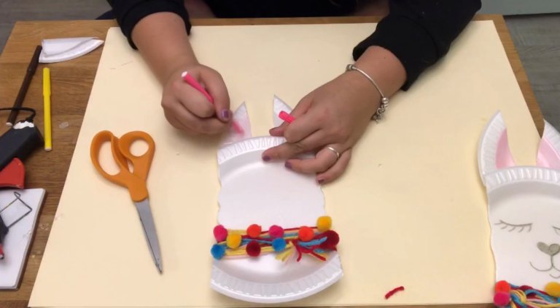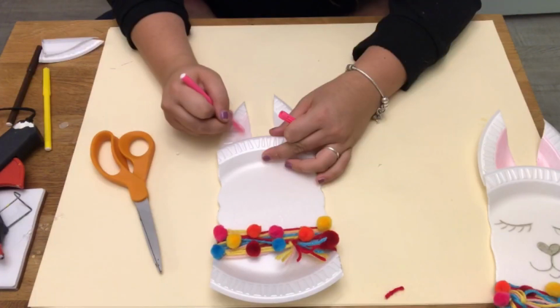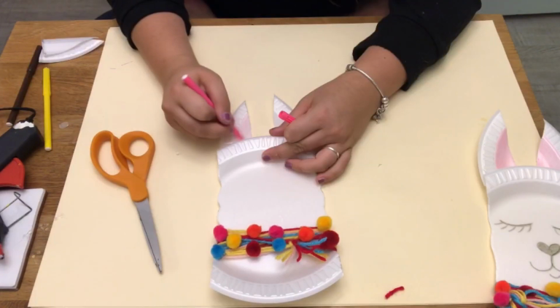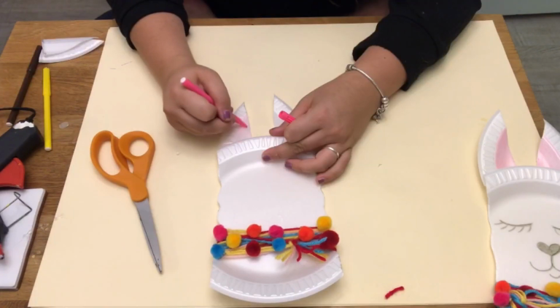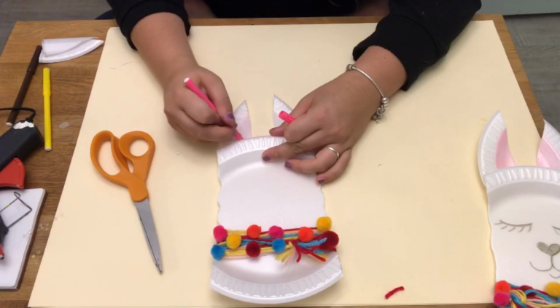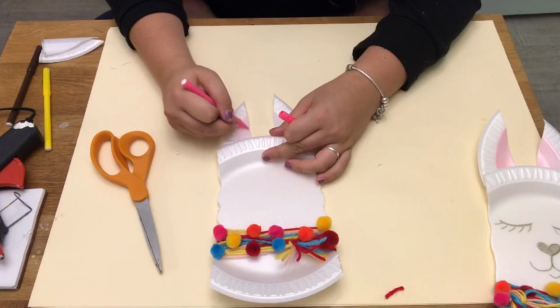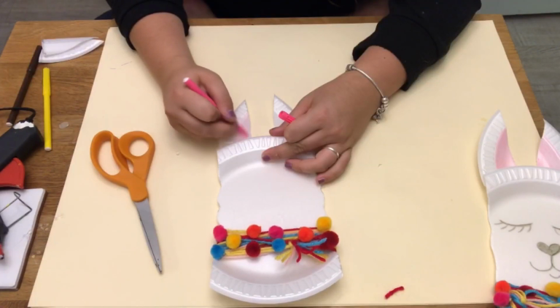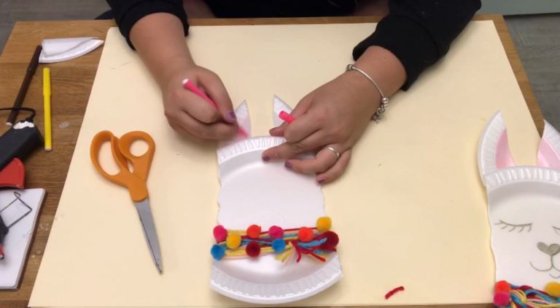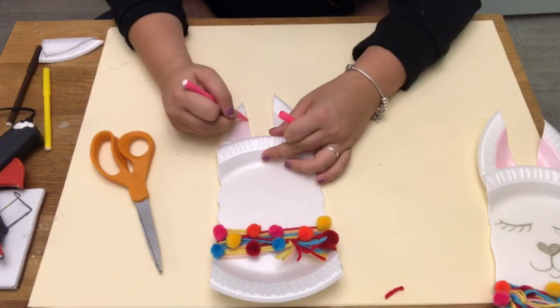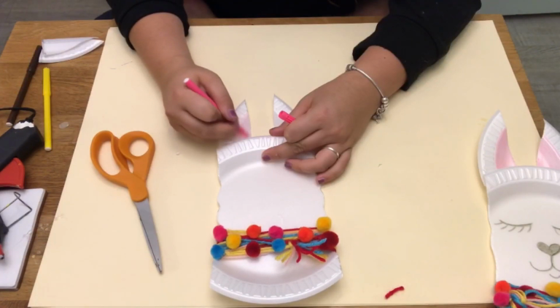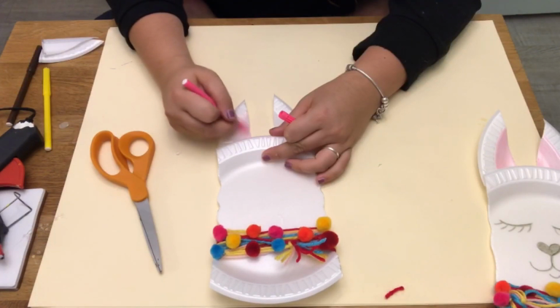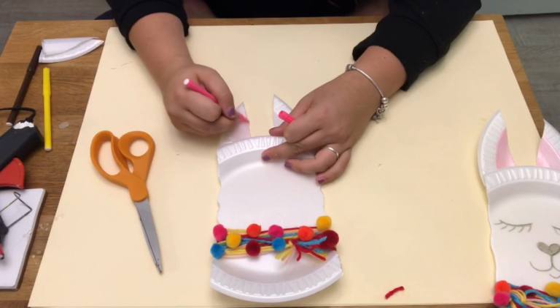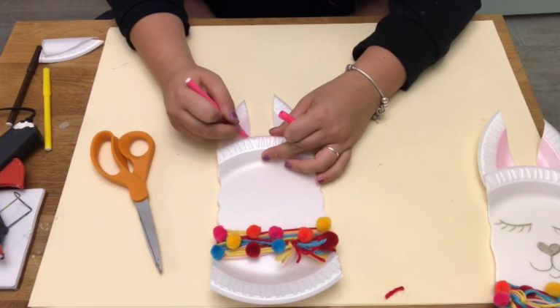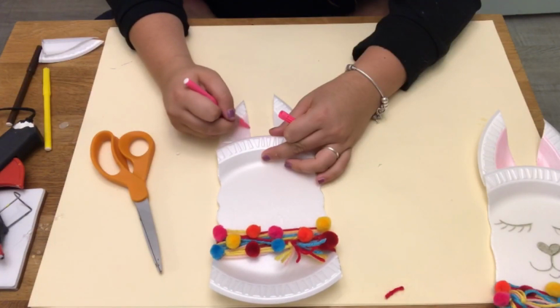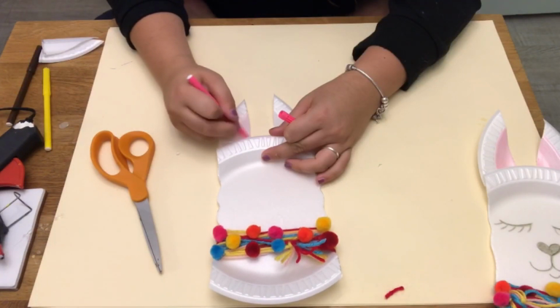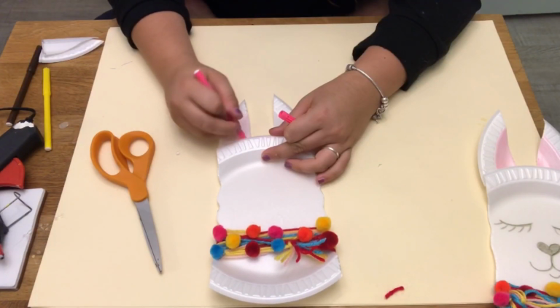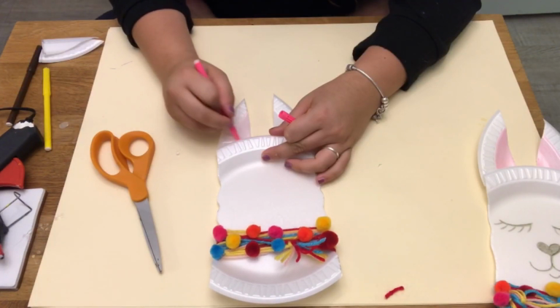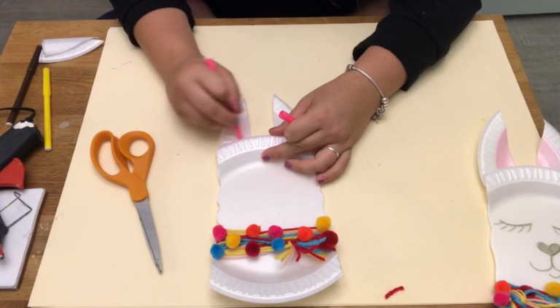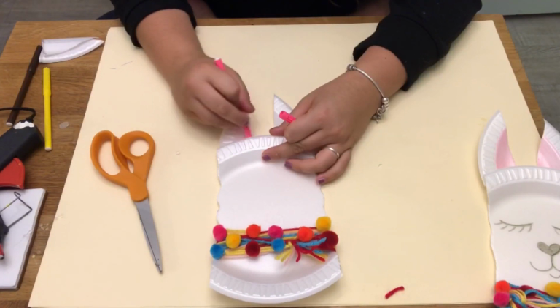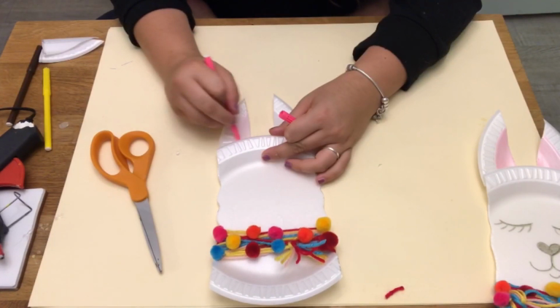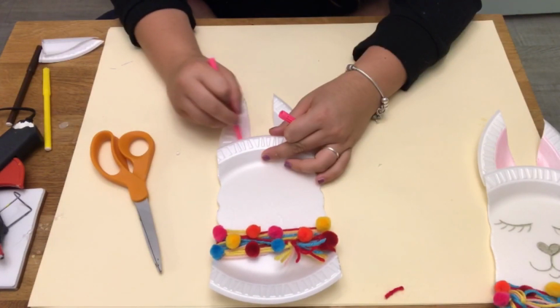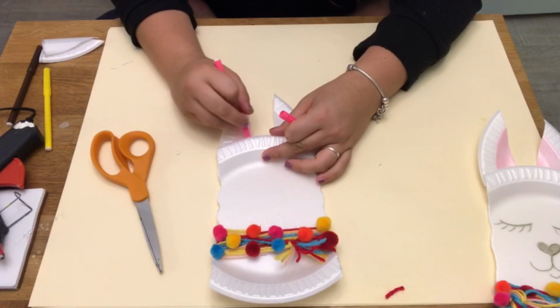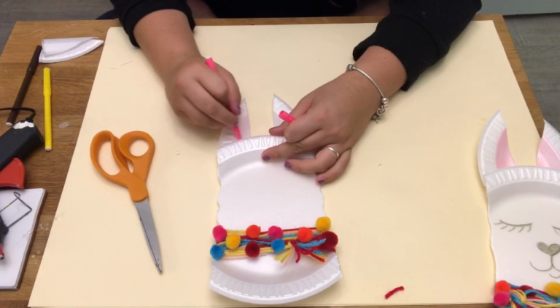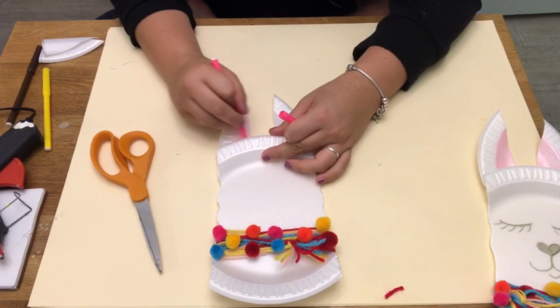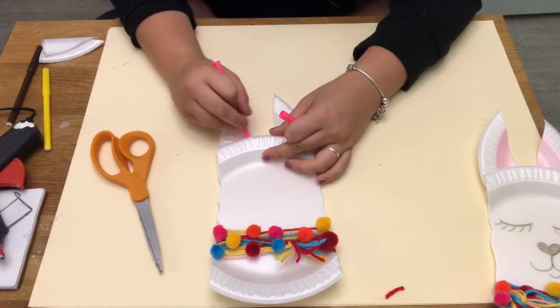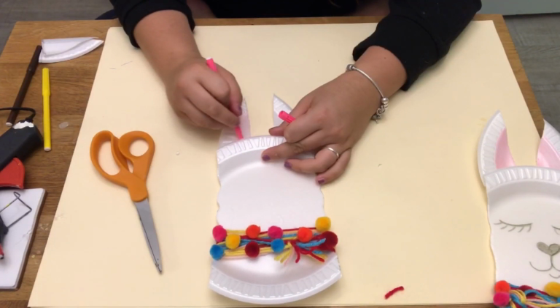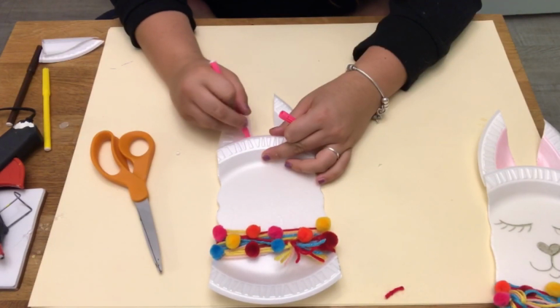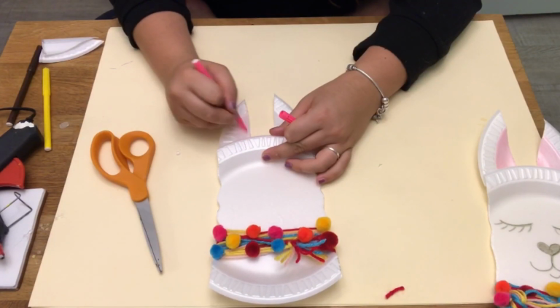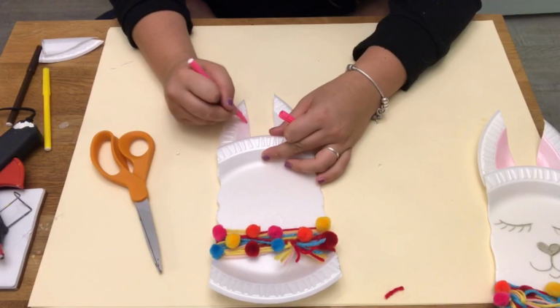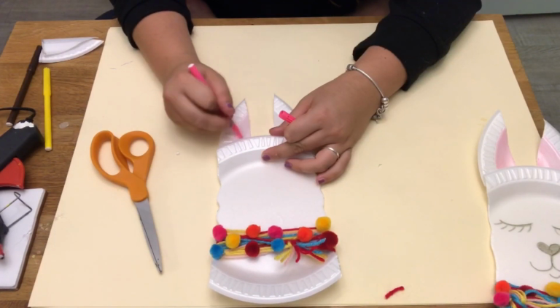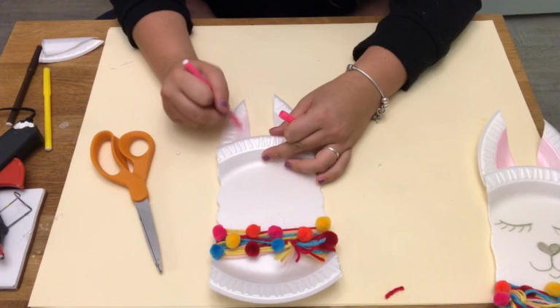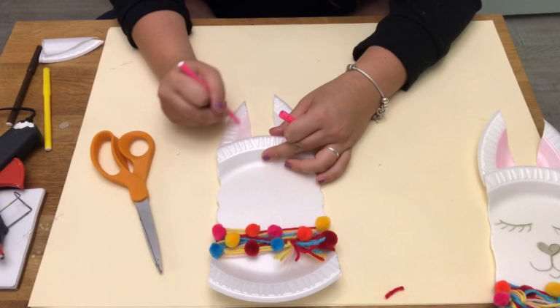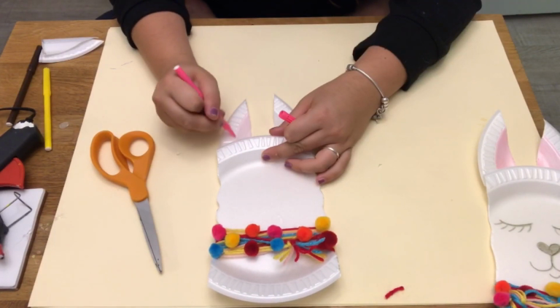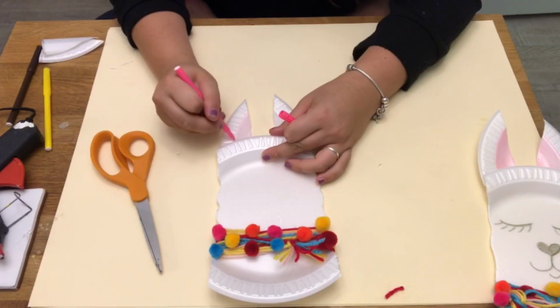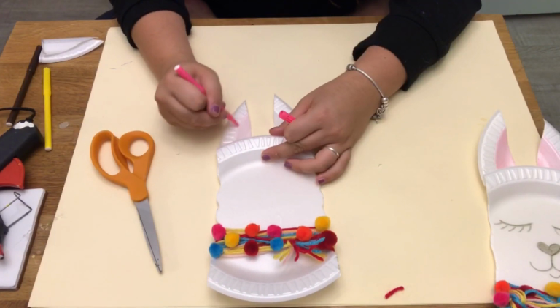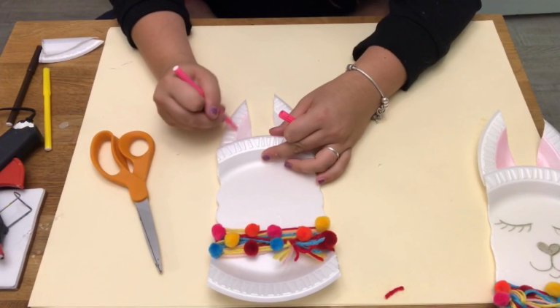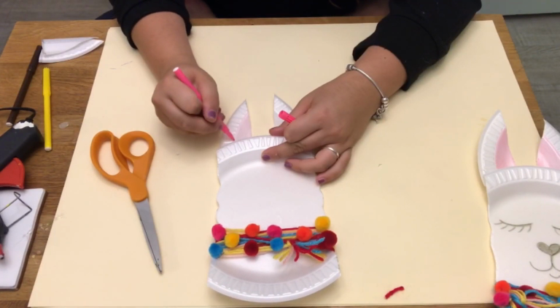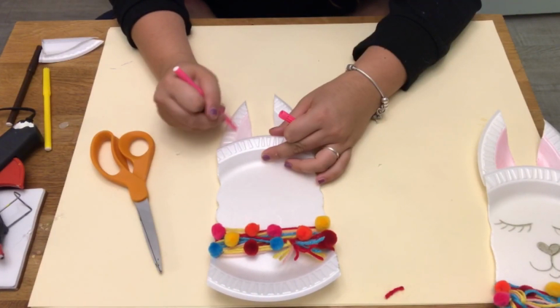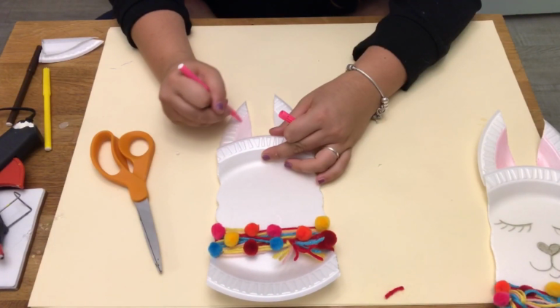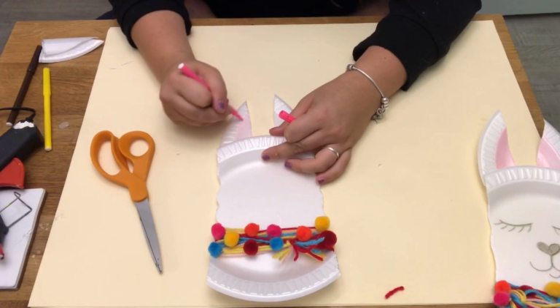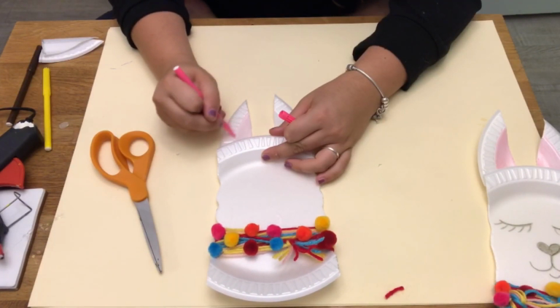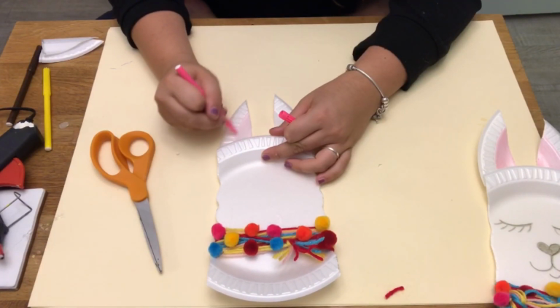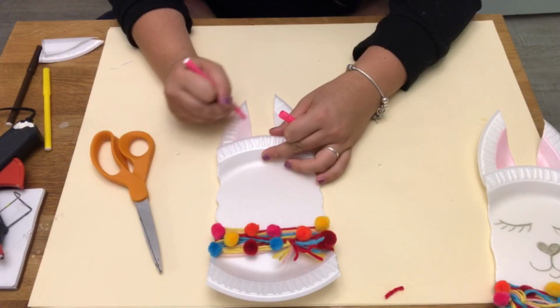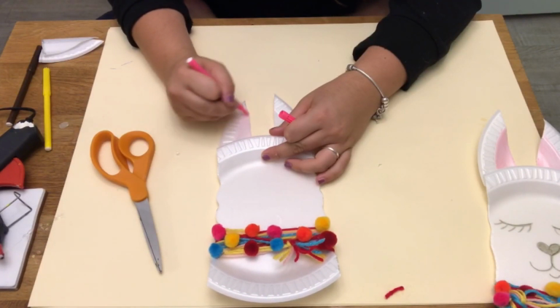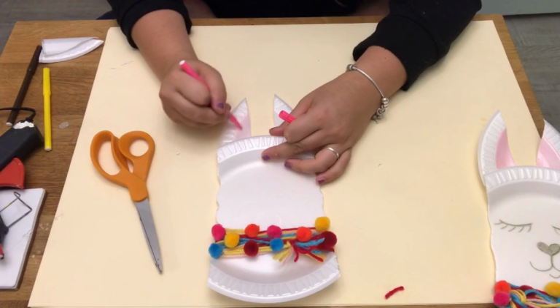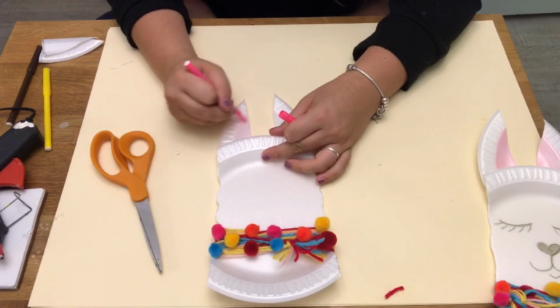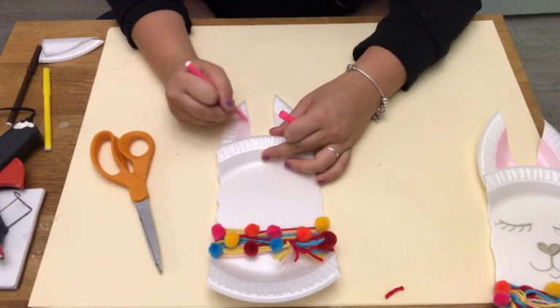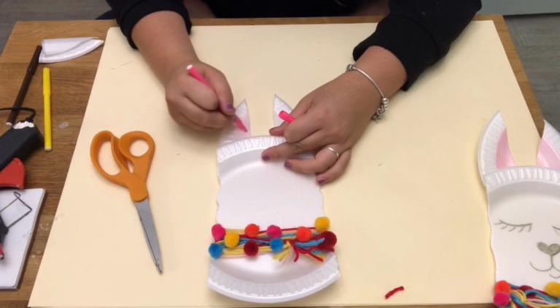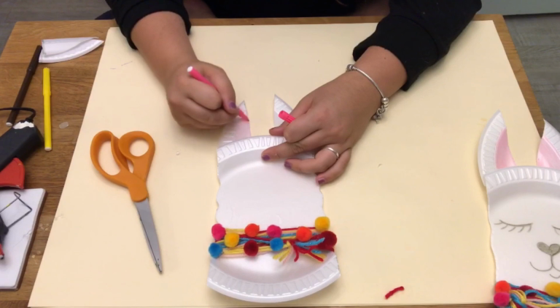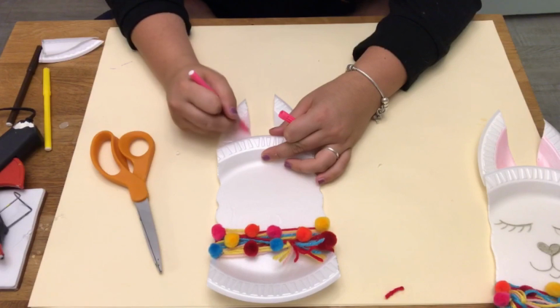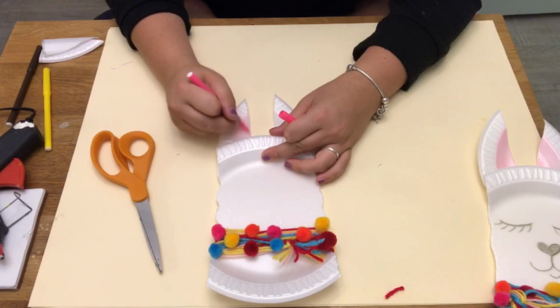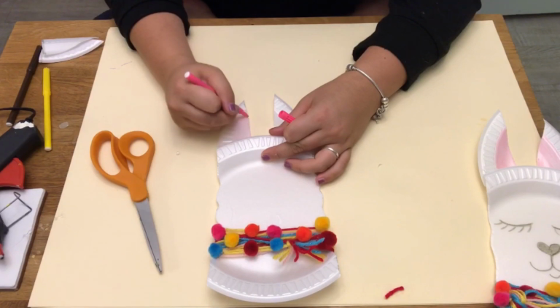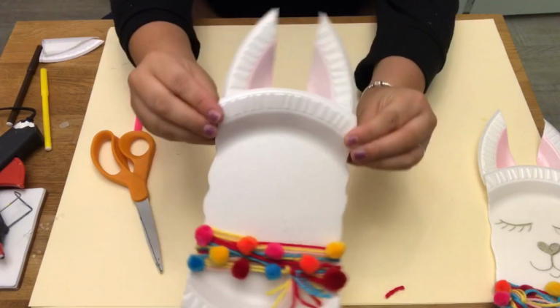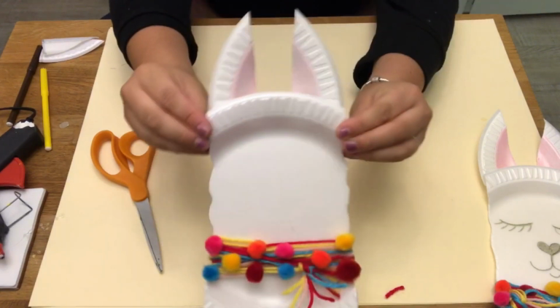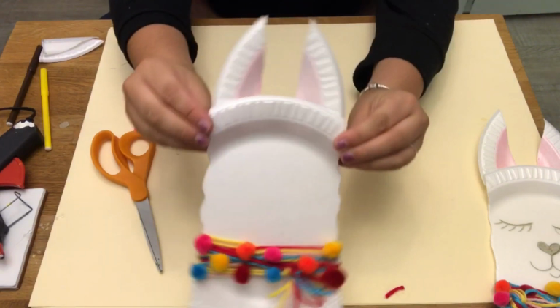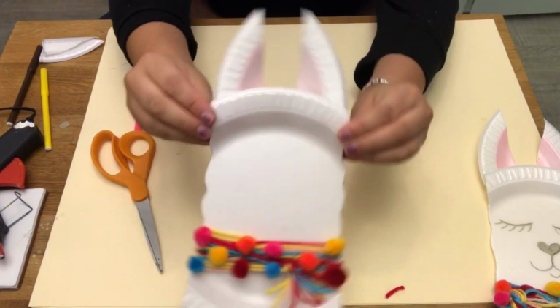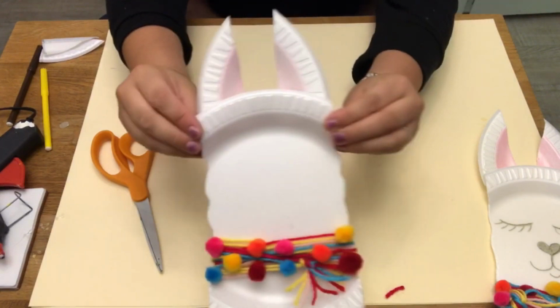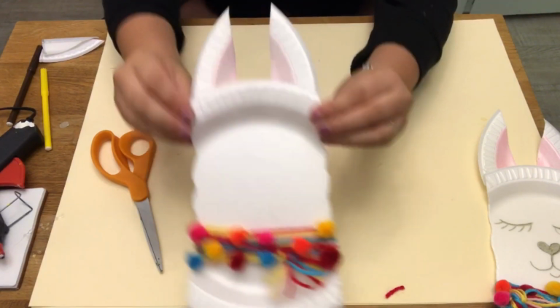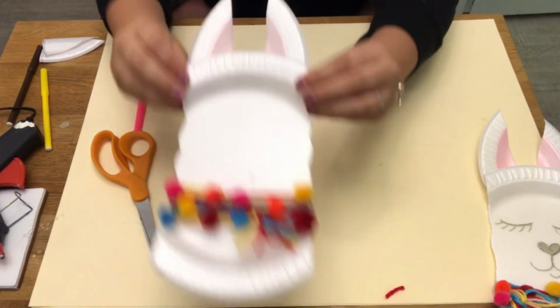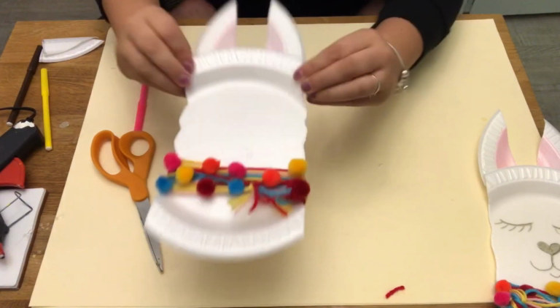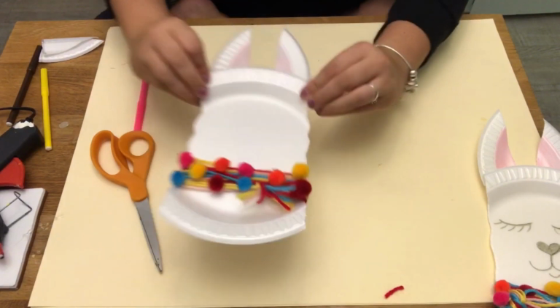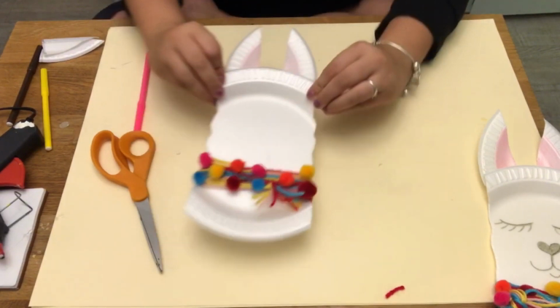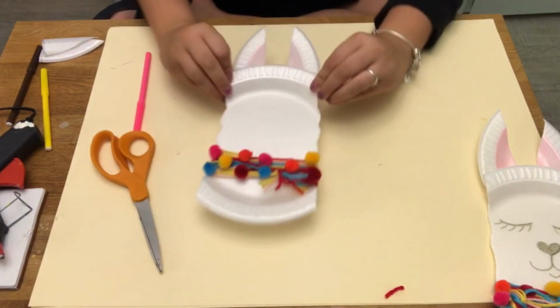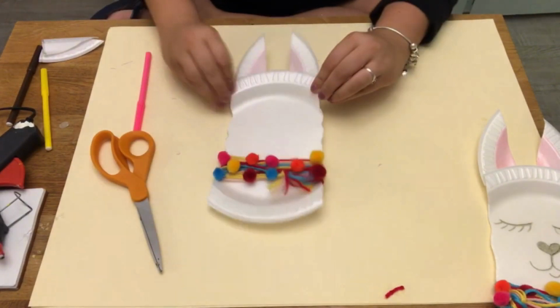Now with your pink marker, fill in both of the center of the ears, just like that.